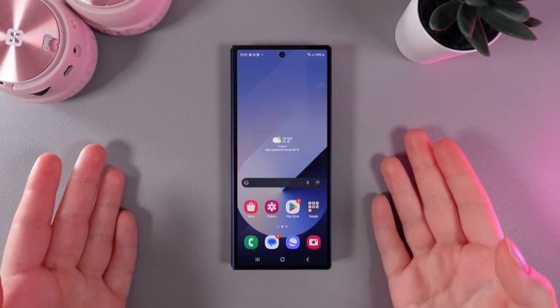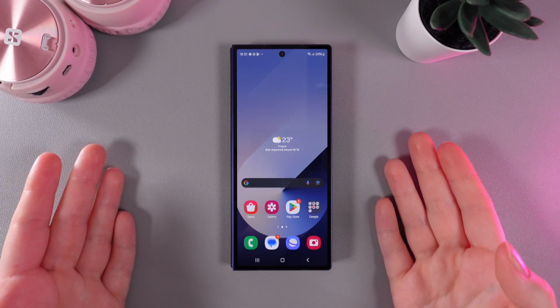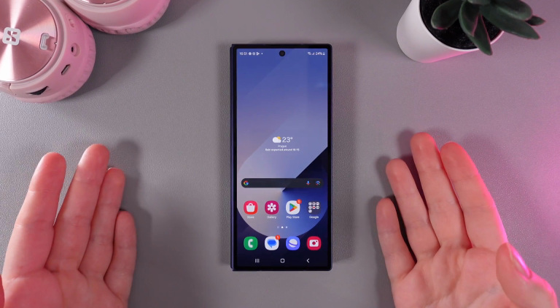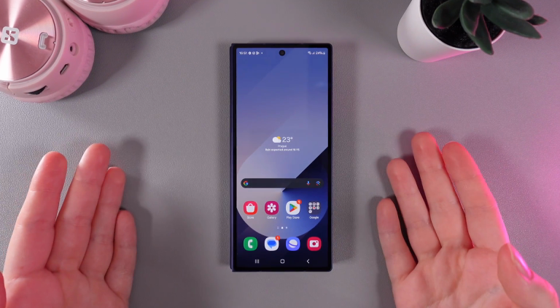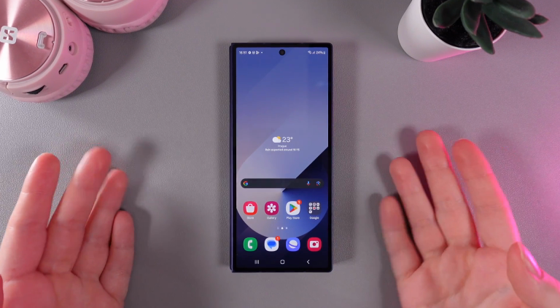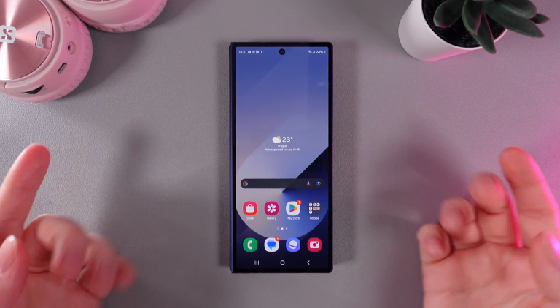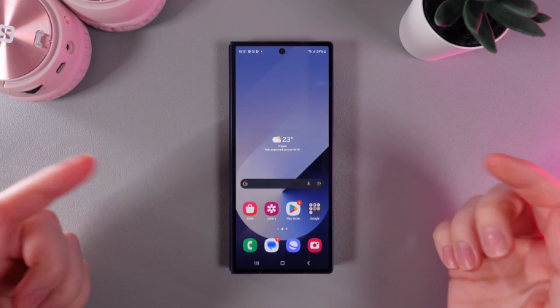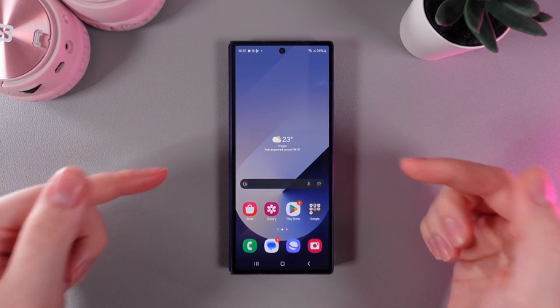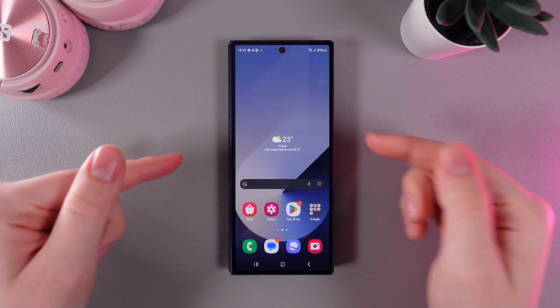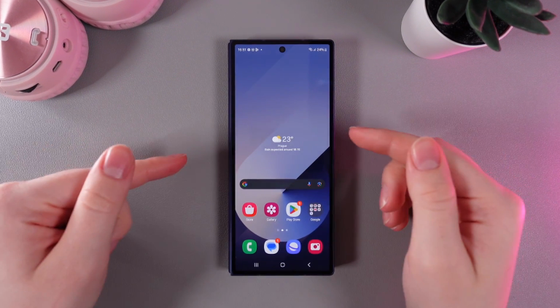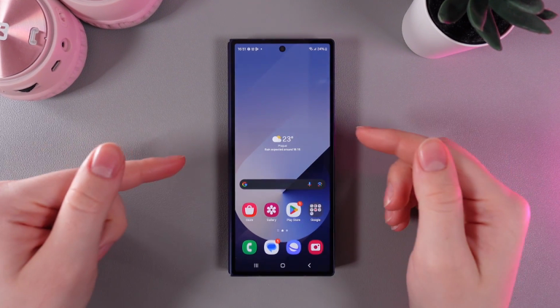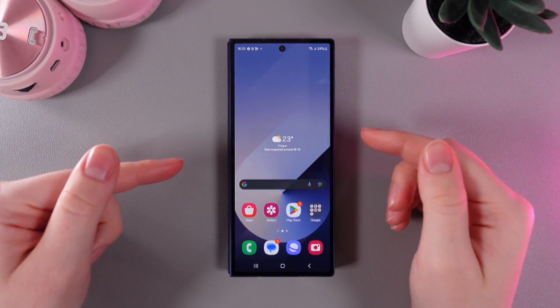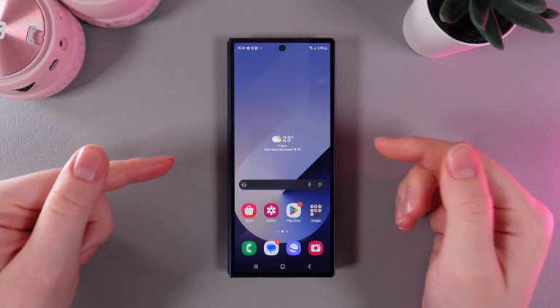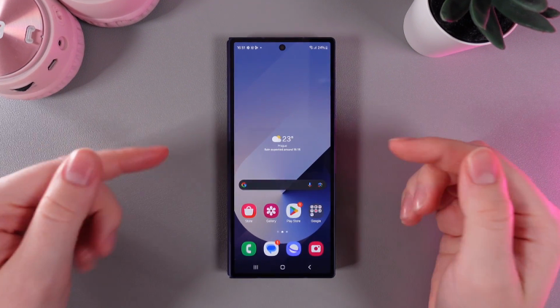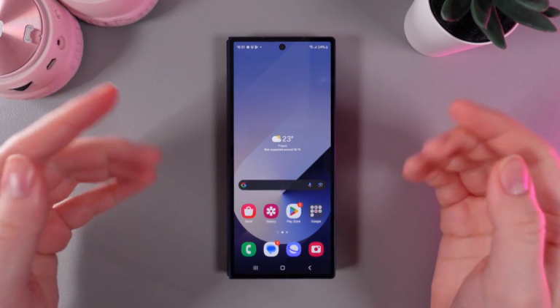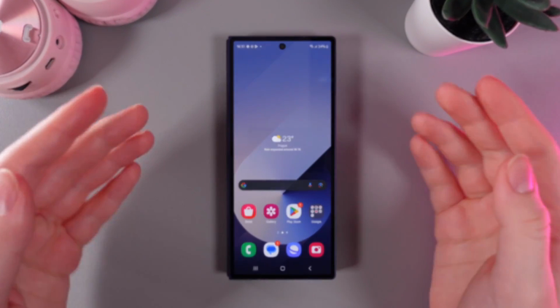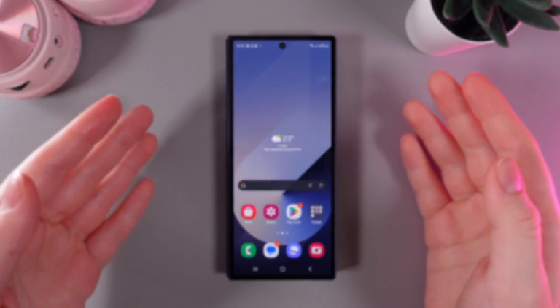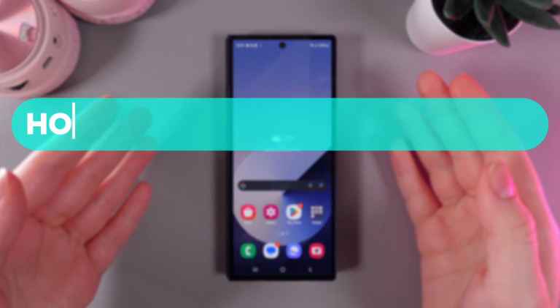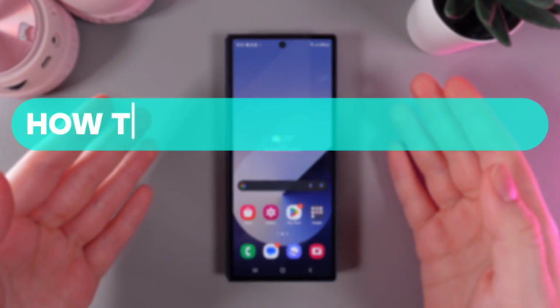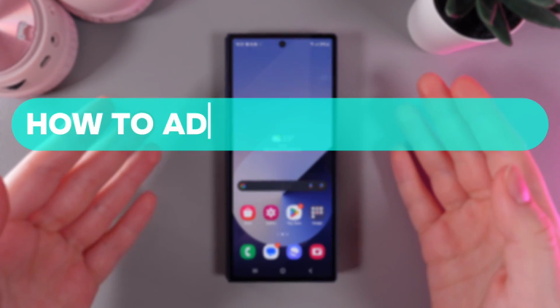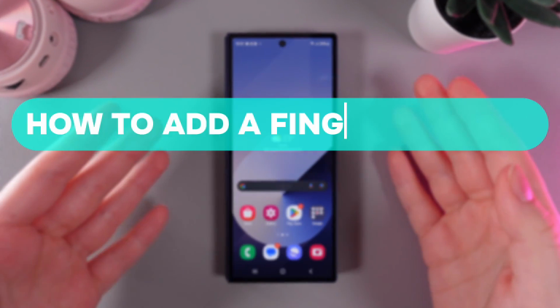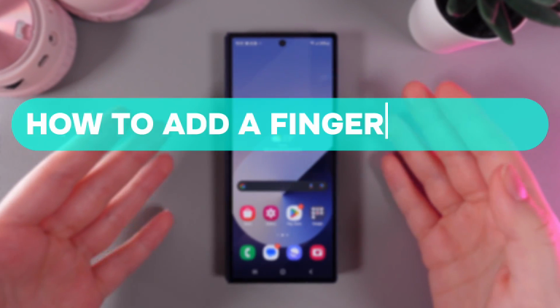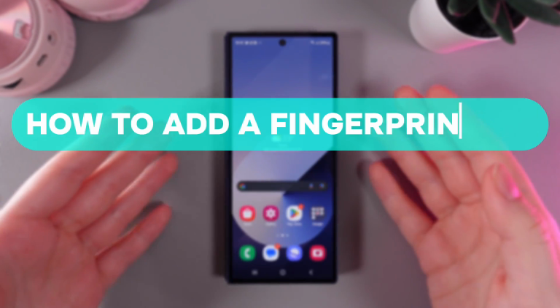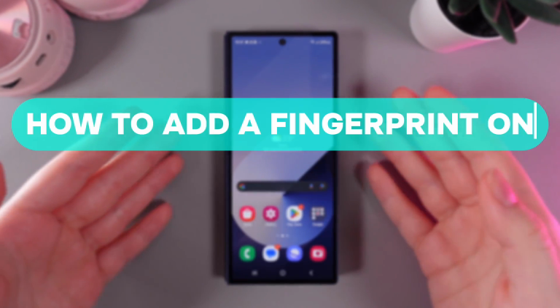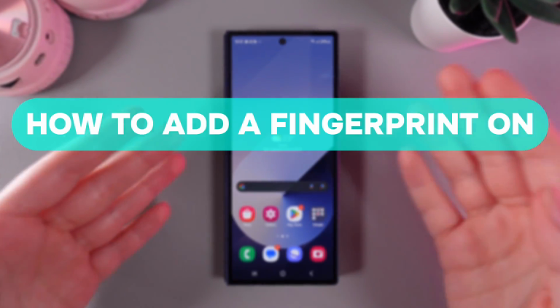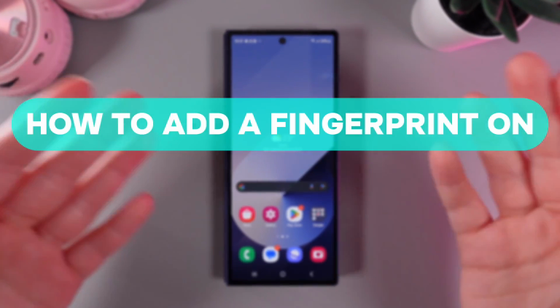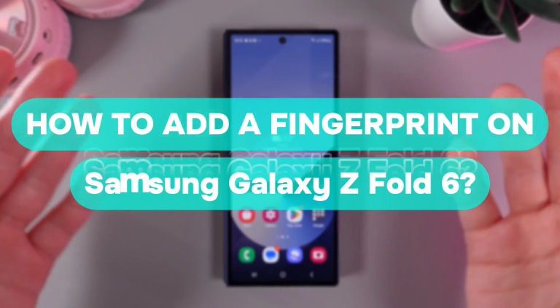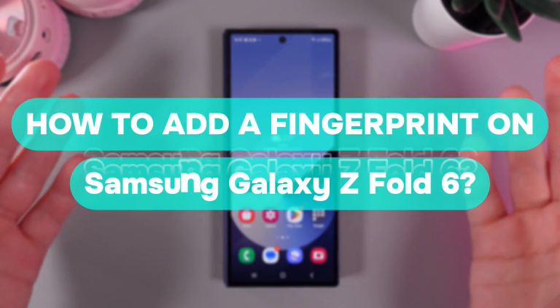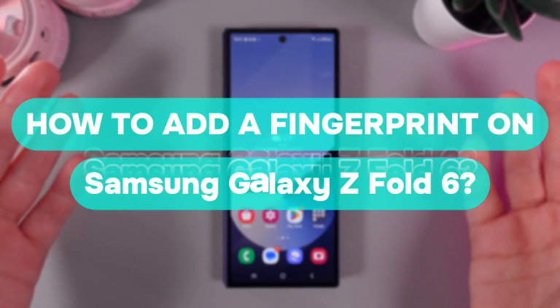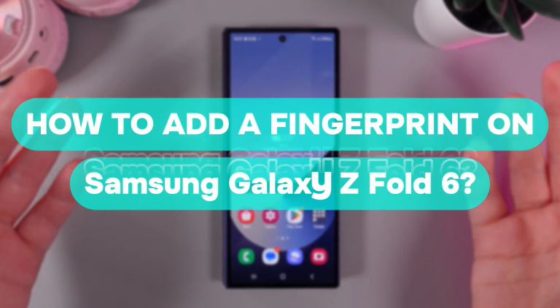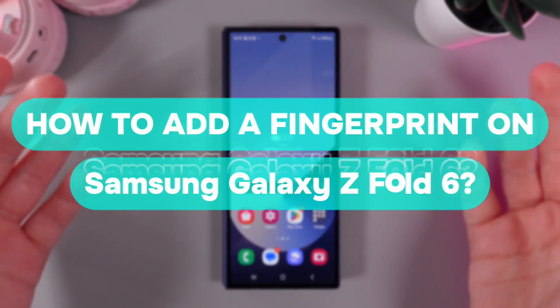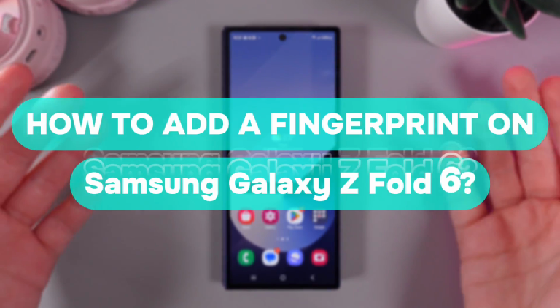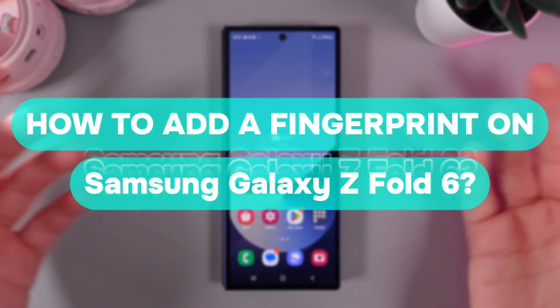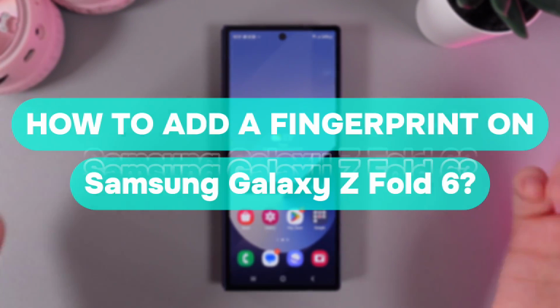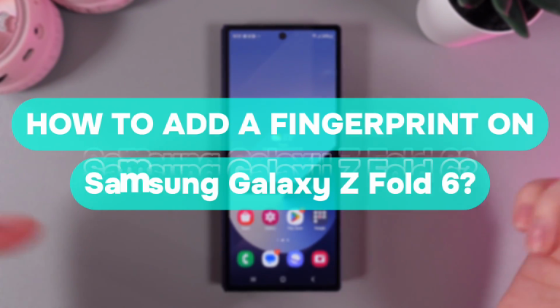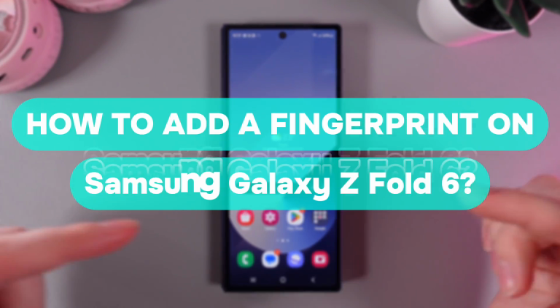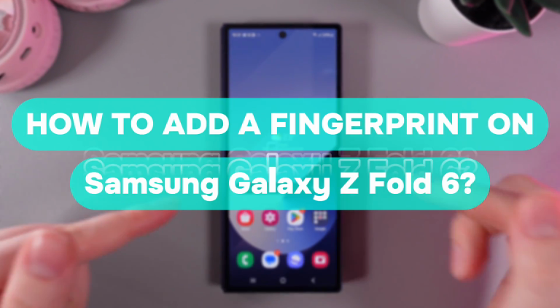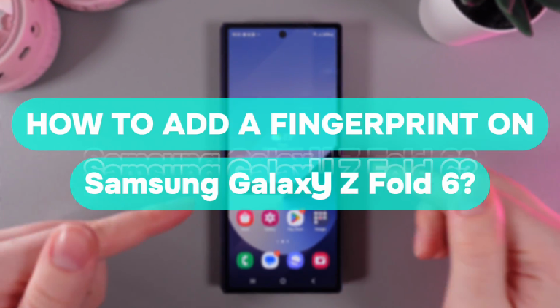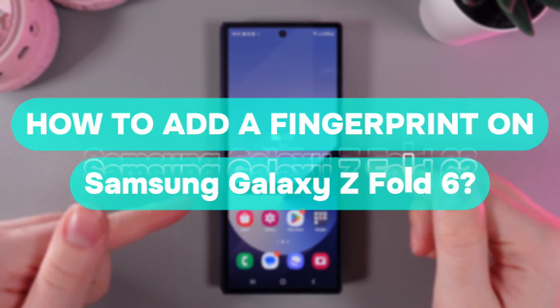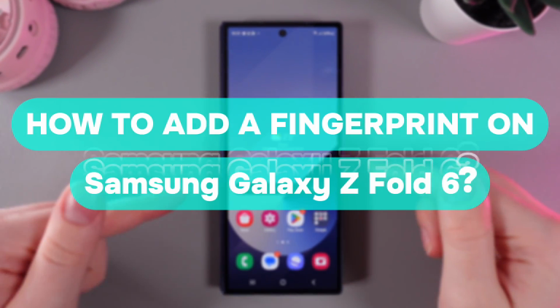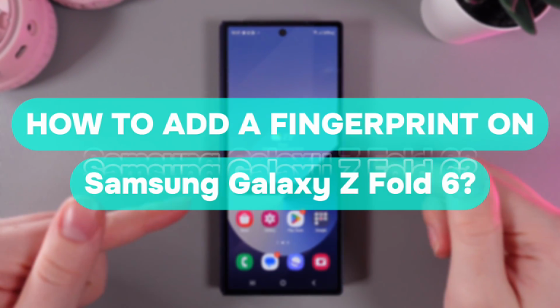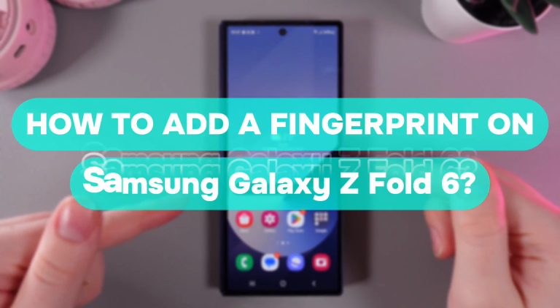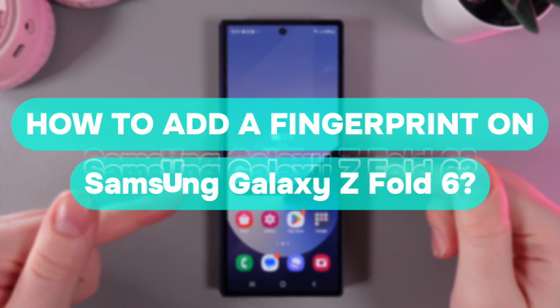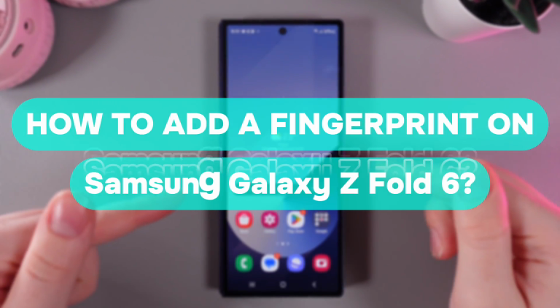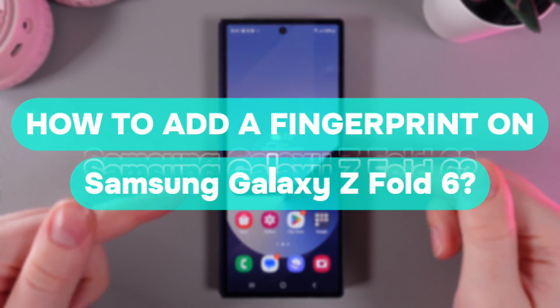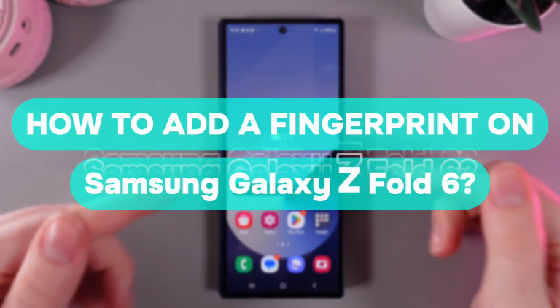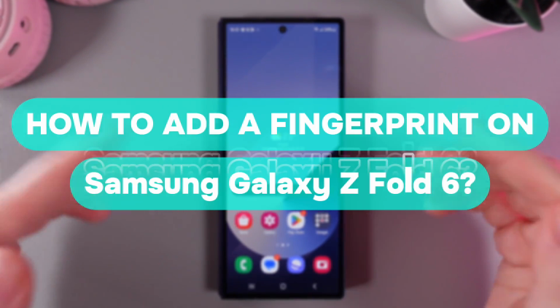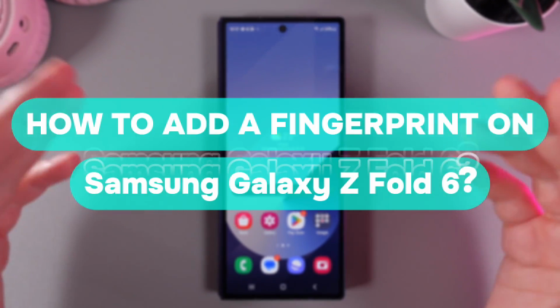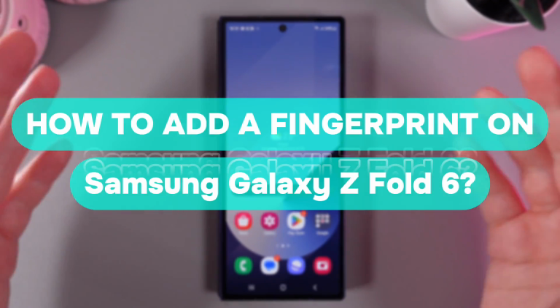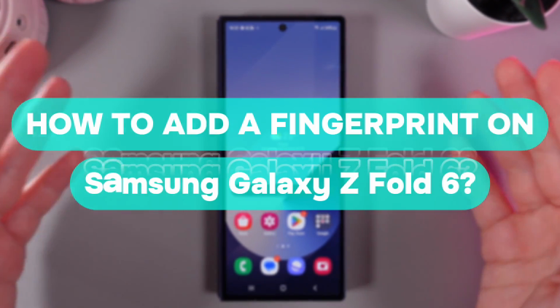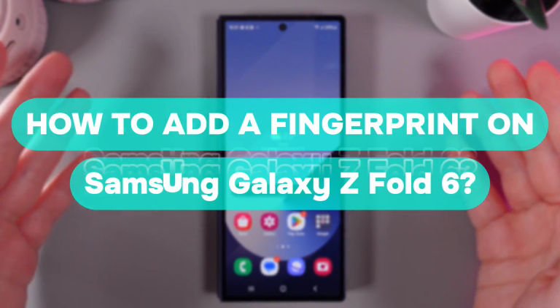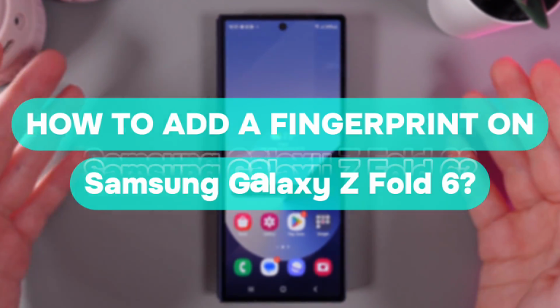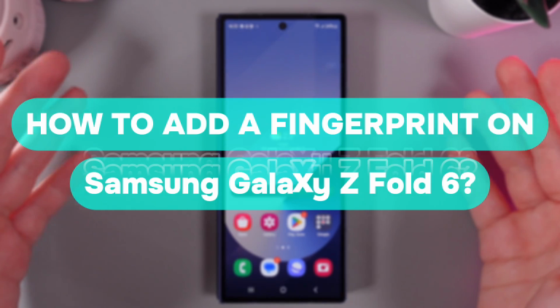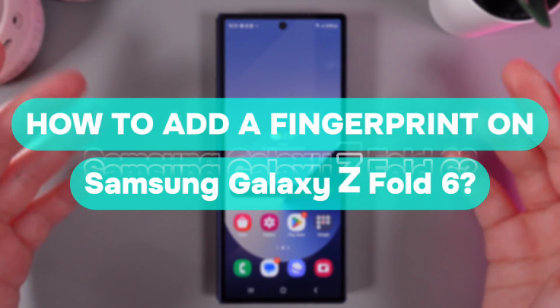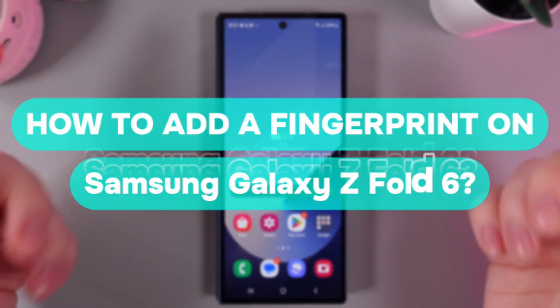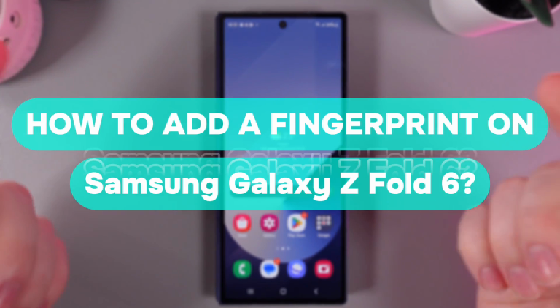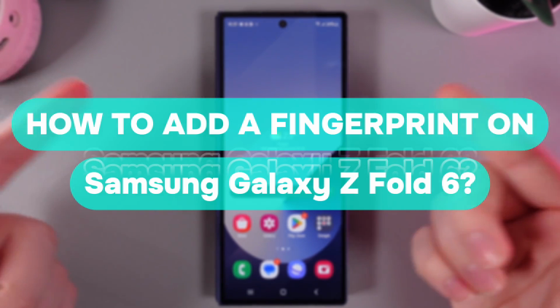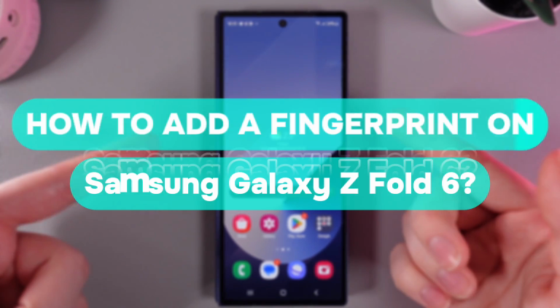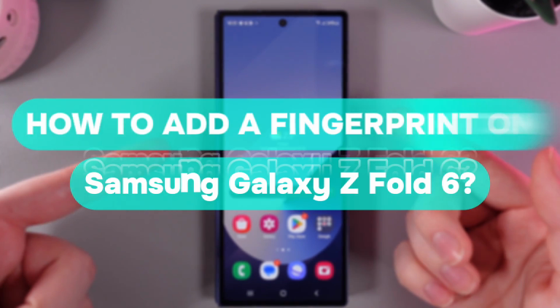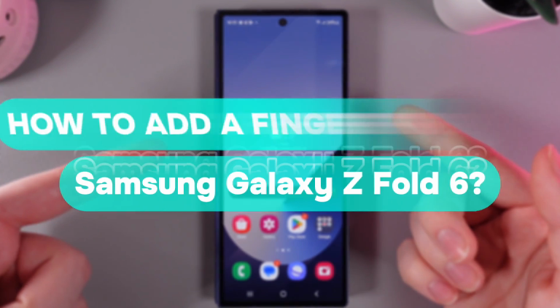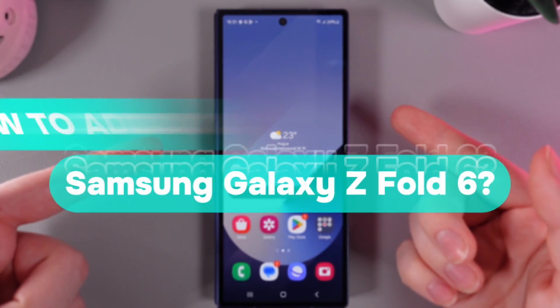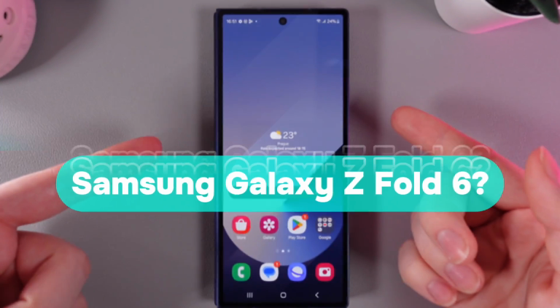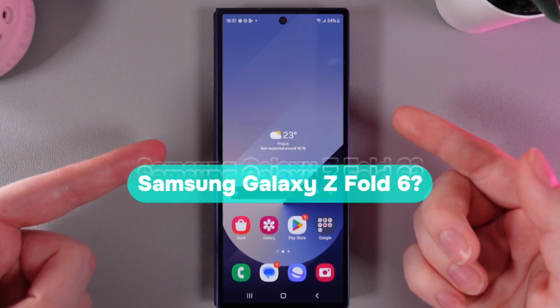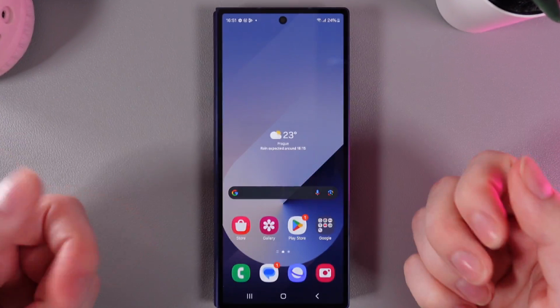Hi there! In today's video, I'll show you how to add a fingerprint on your Samsung Galaxy Z Fold 6. Let's get started.